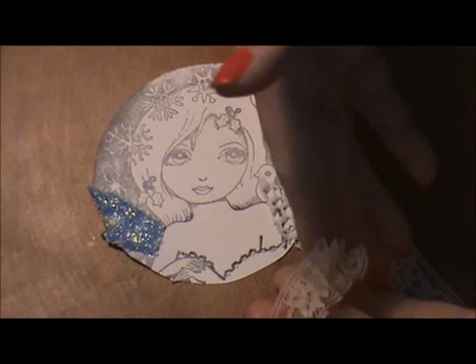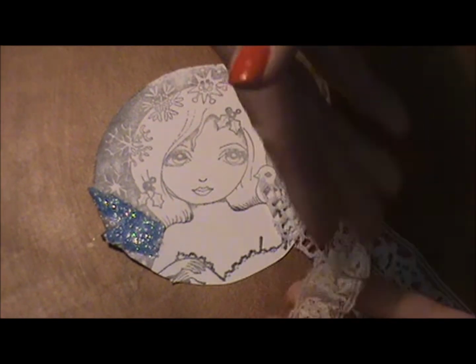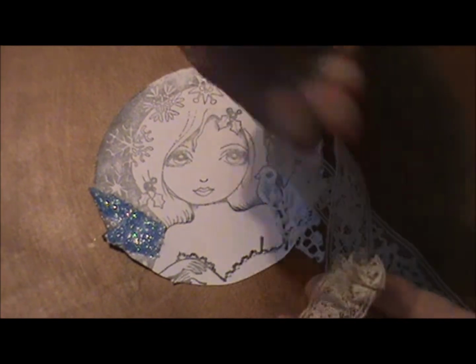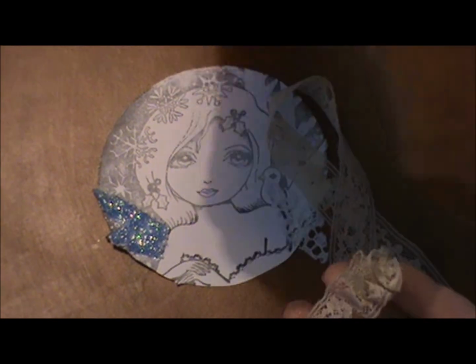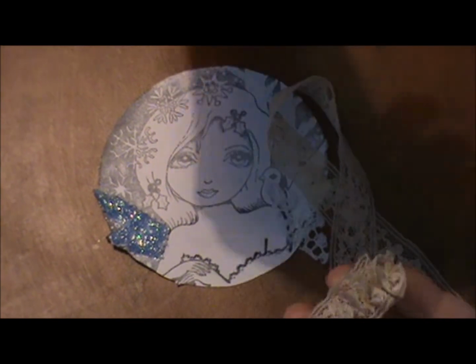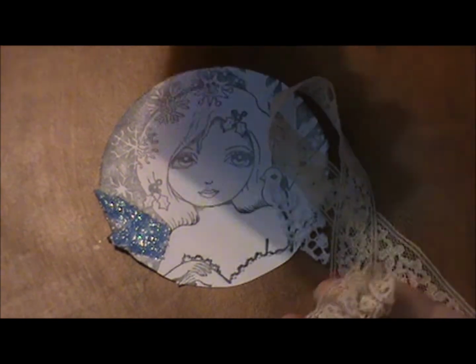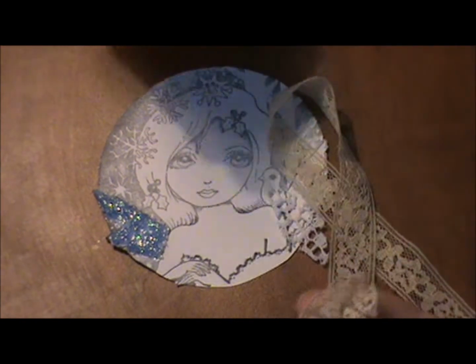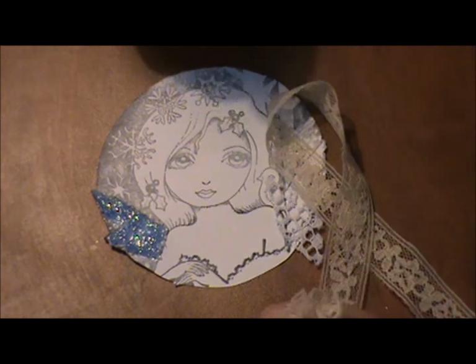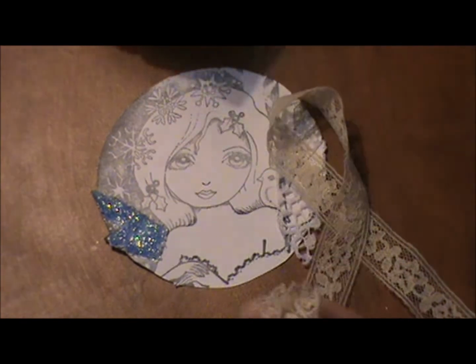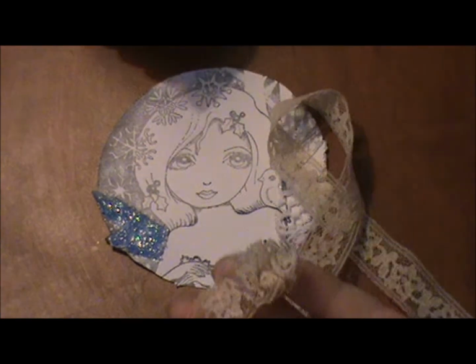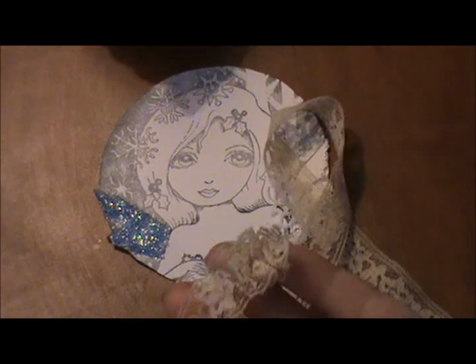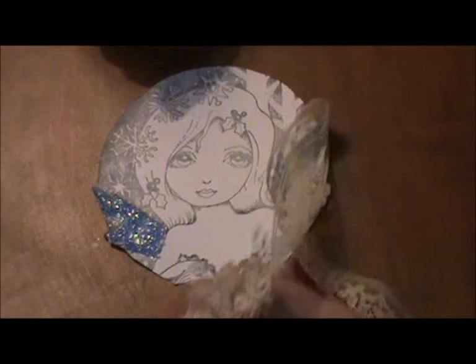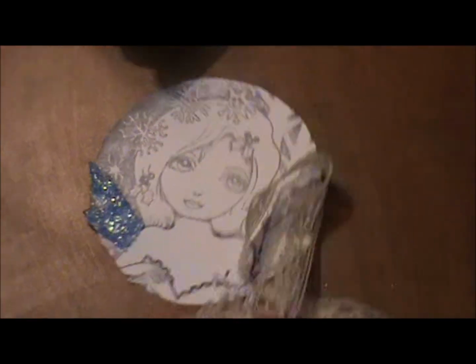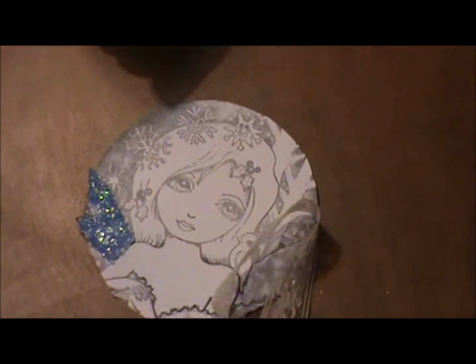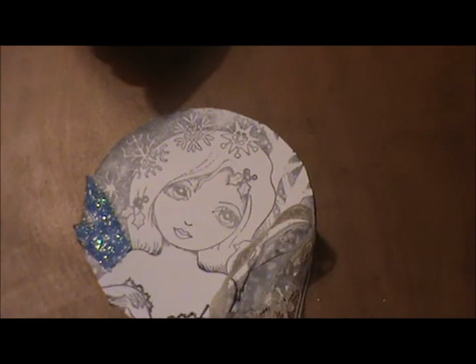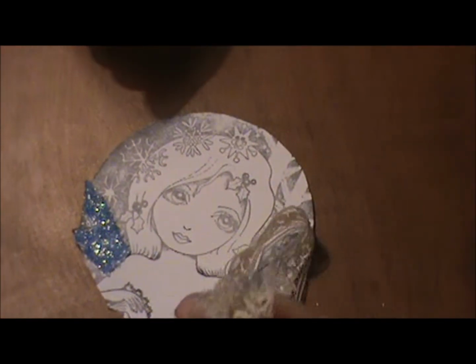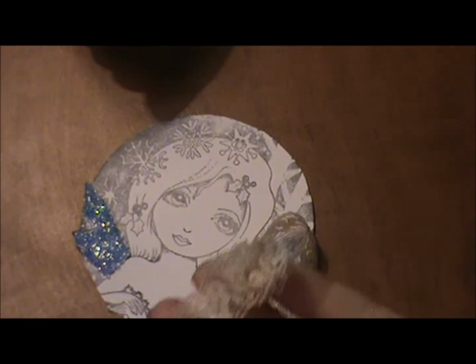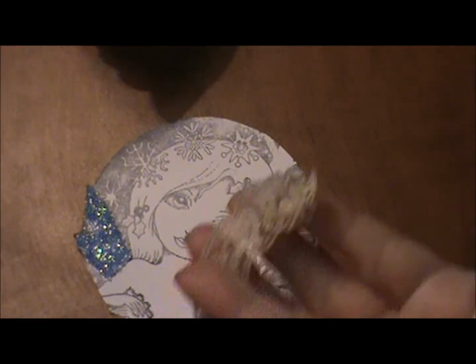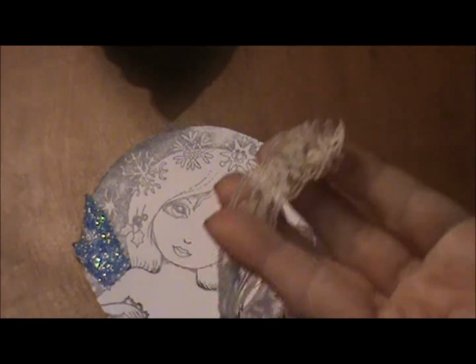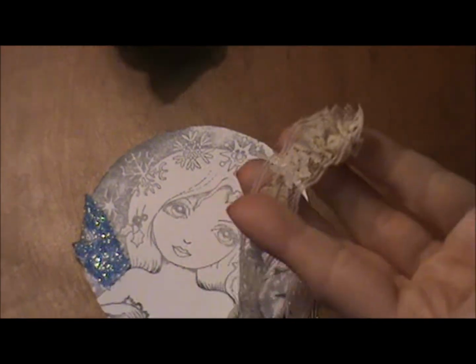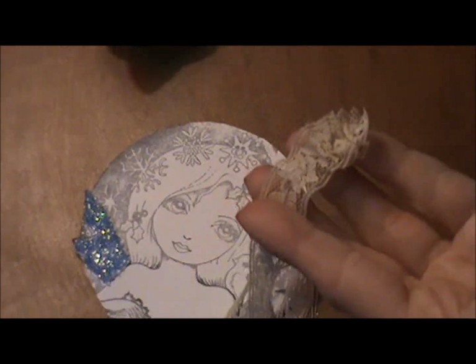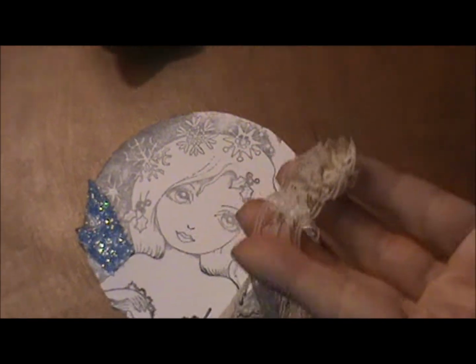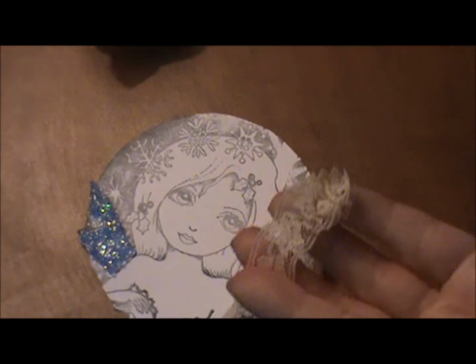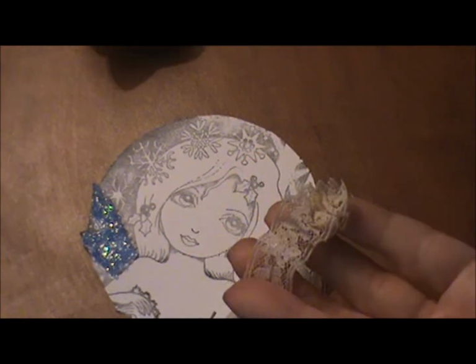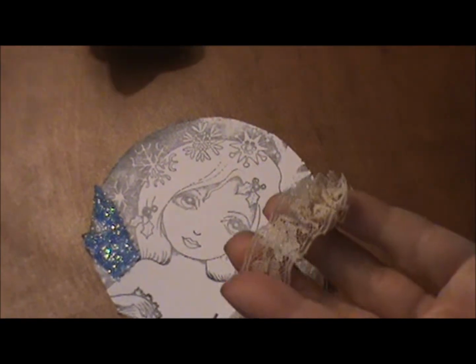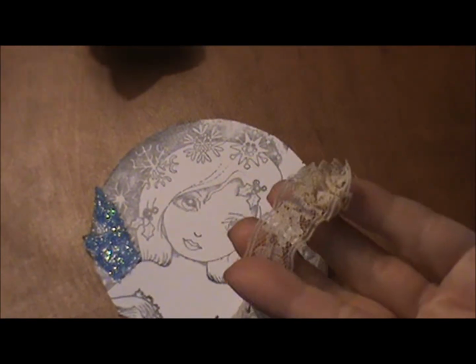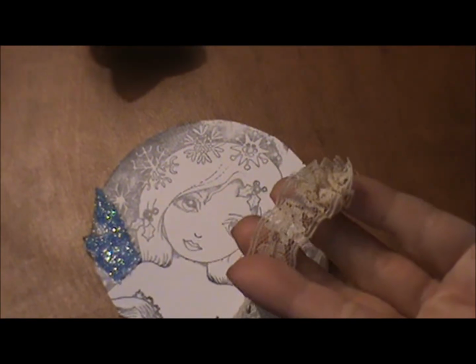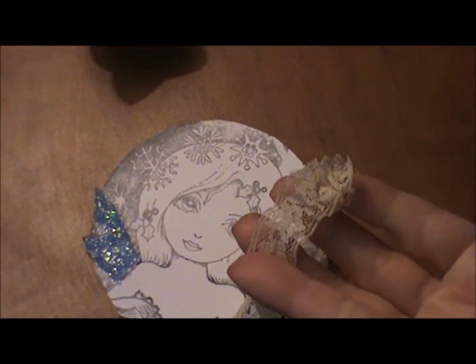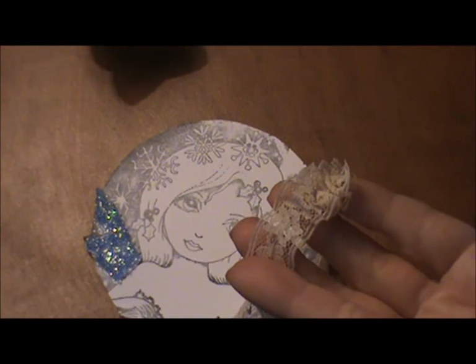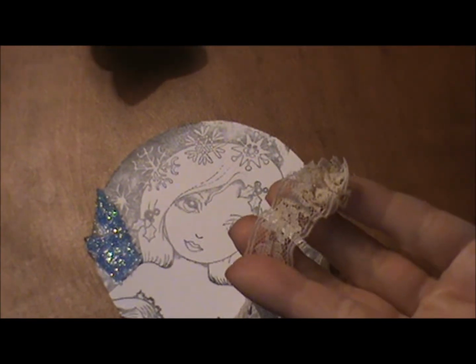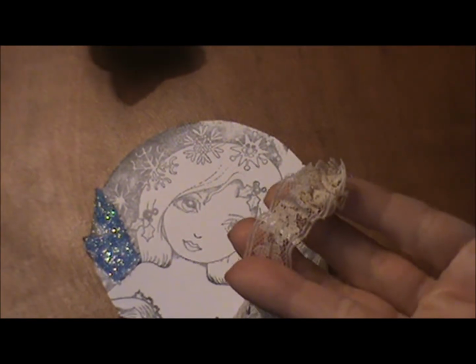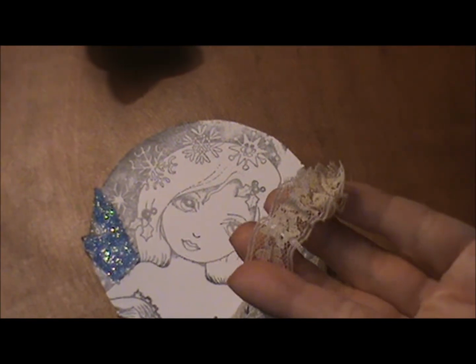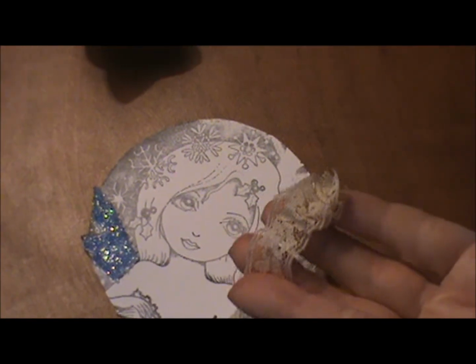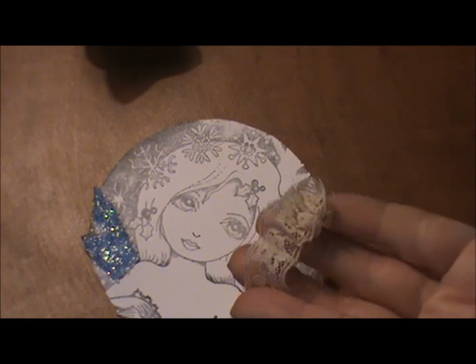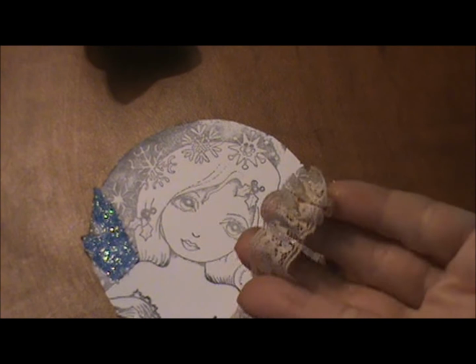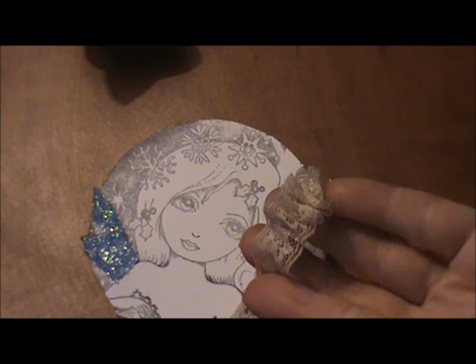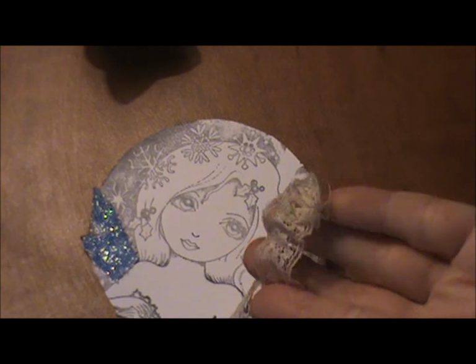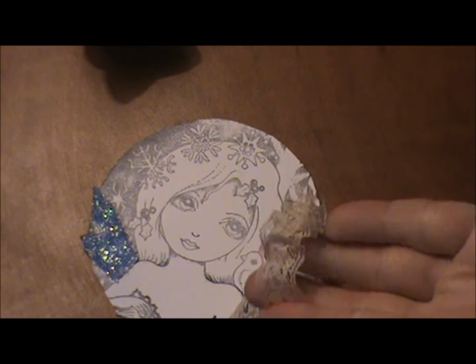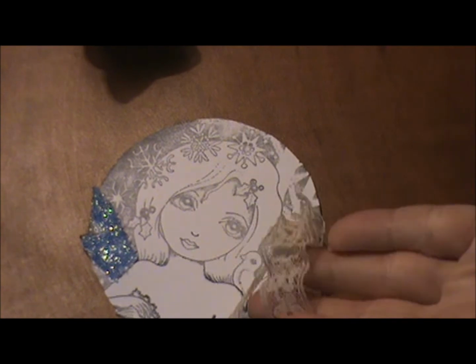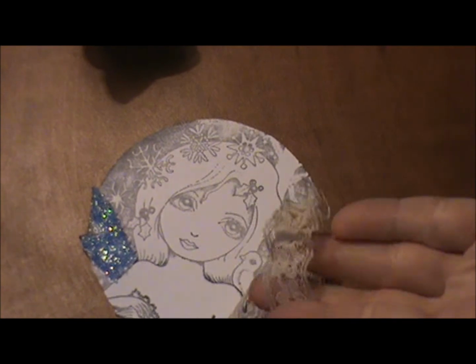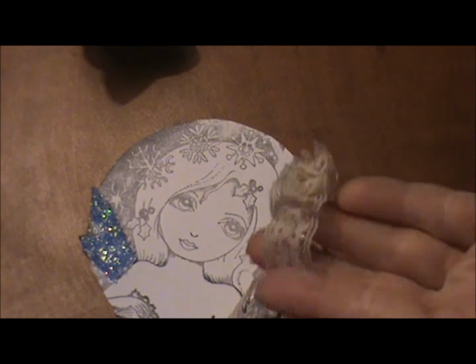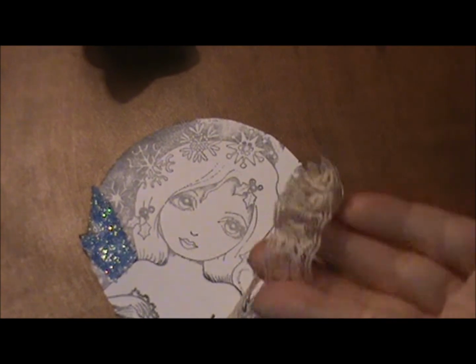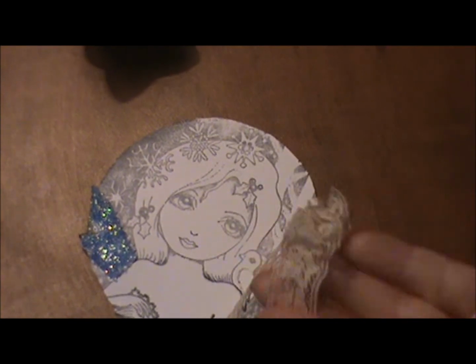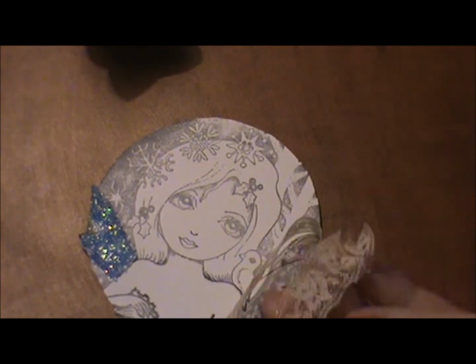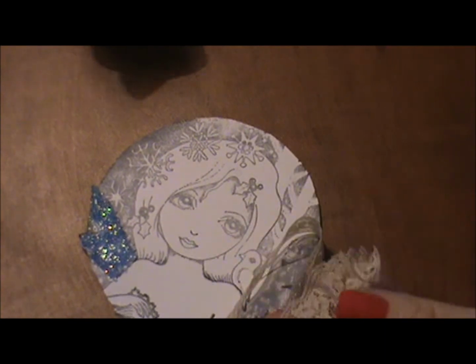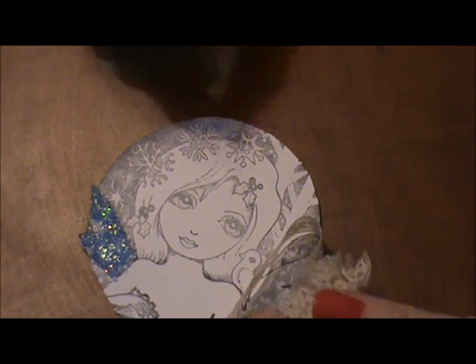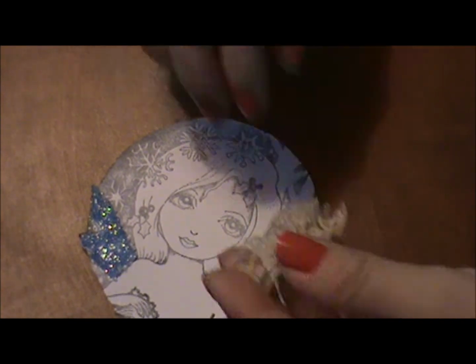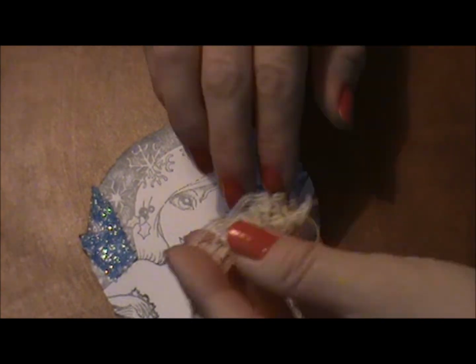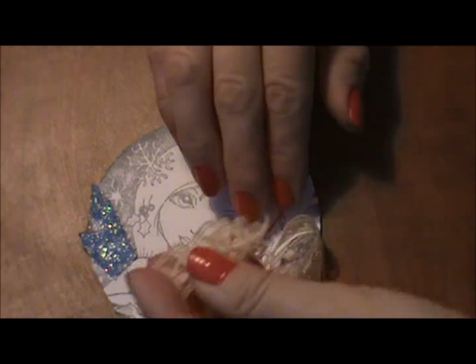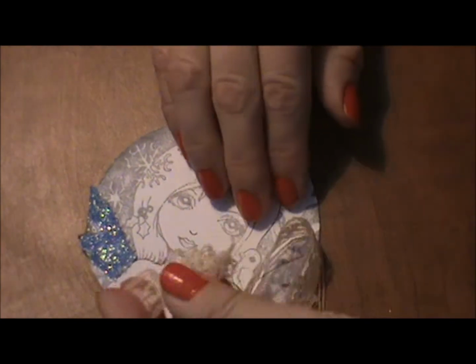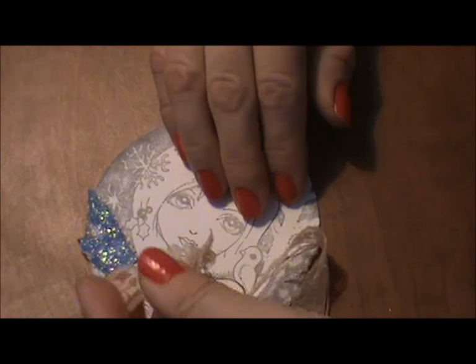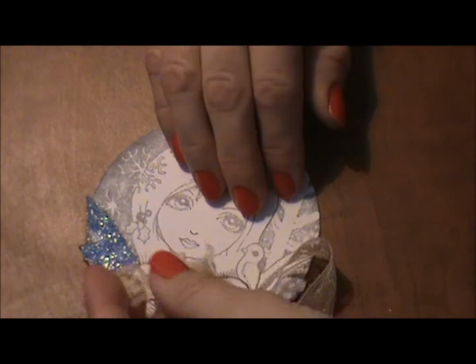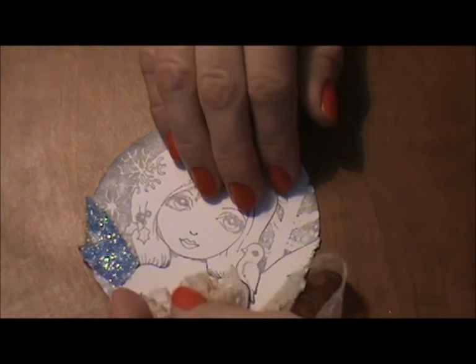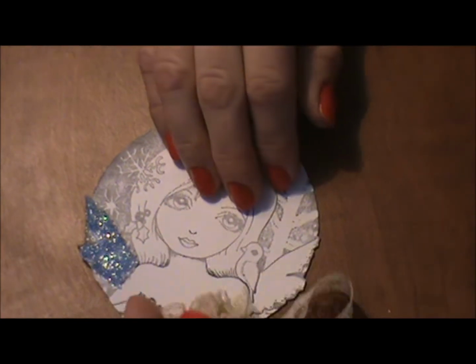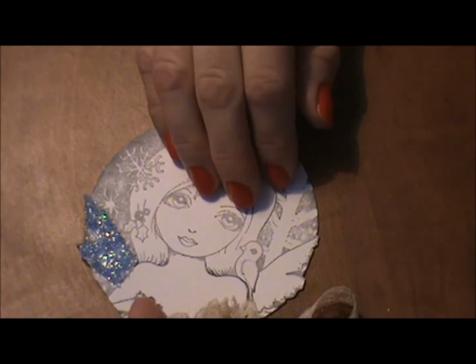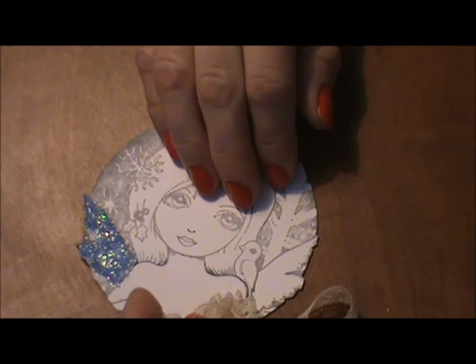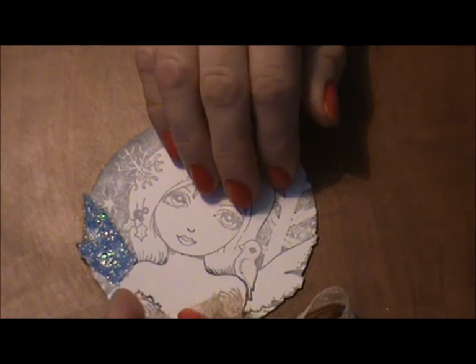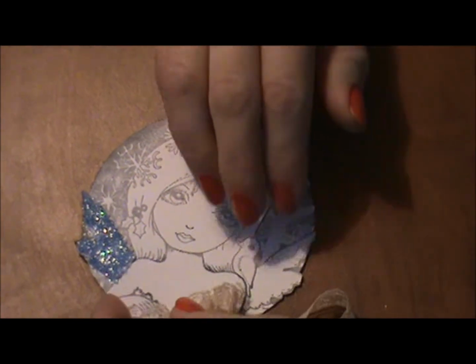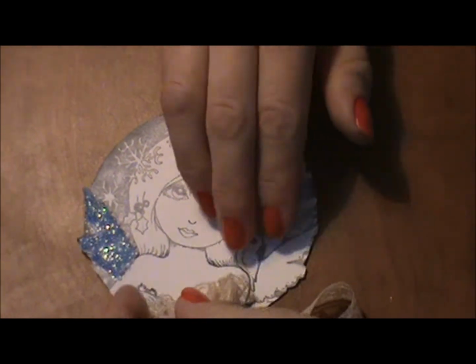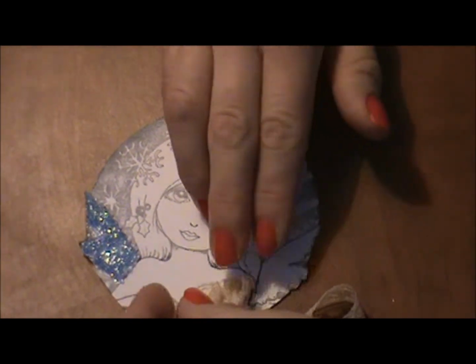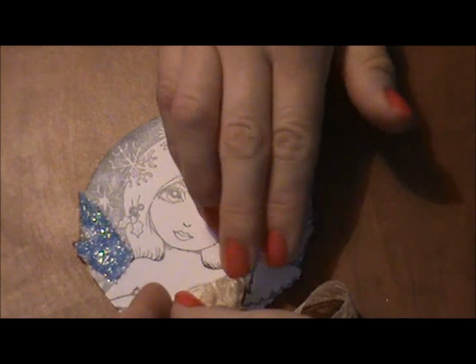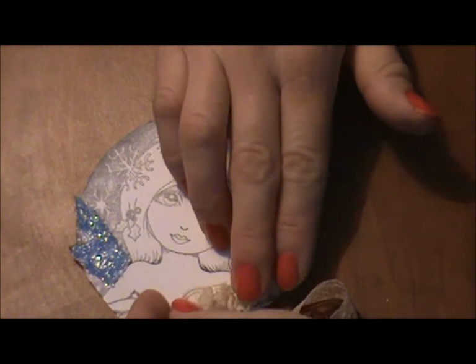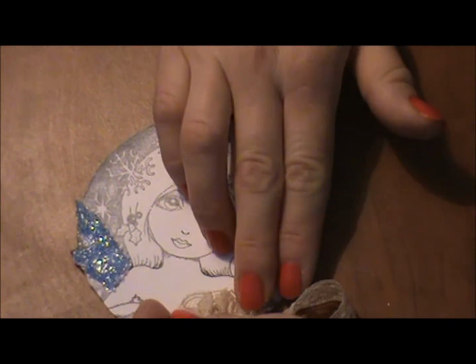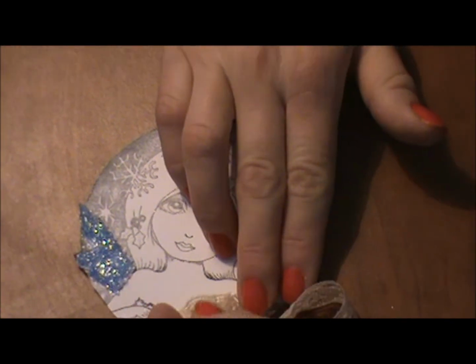See how it just makes kind of a little gathered look that would make her dress.